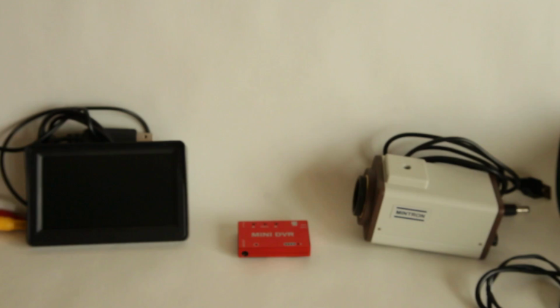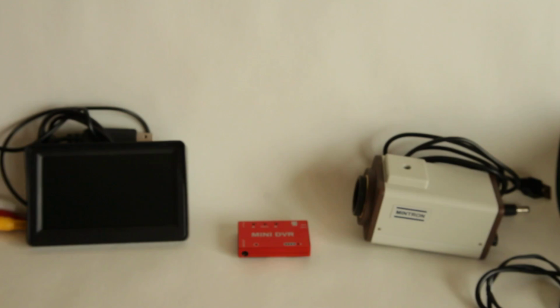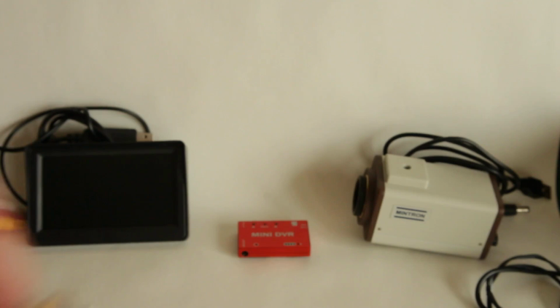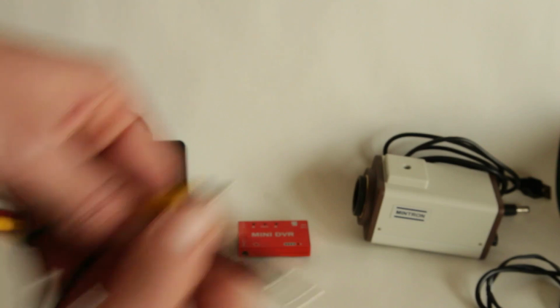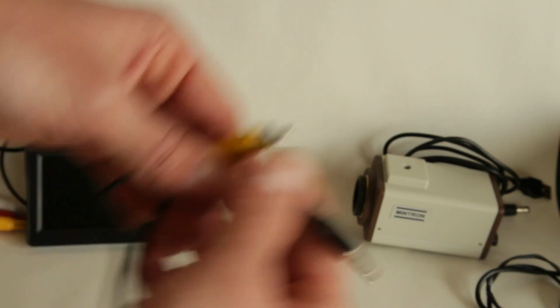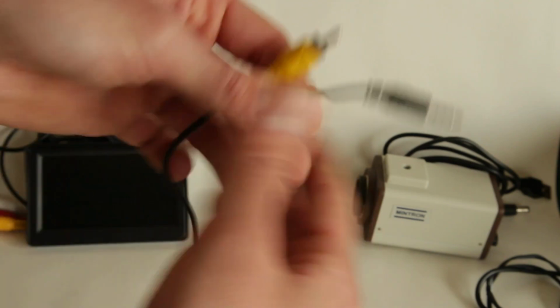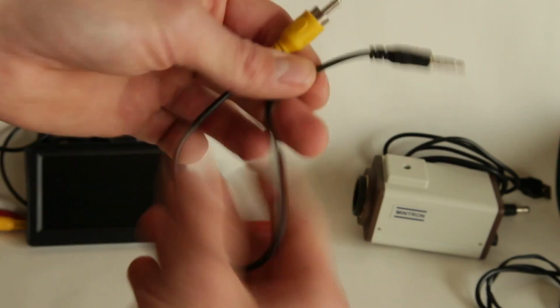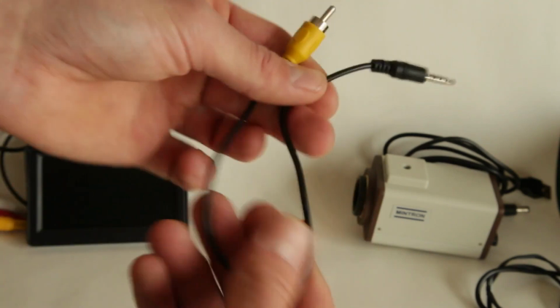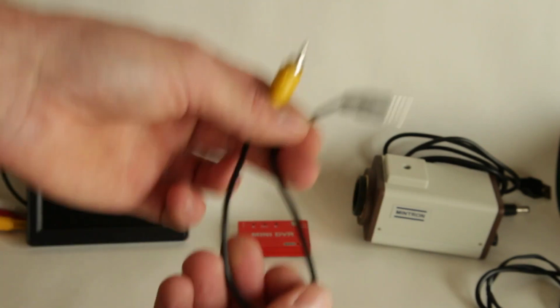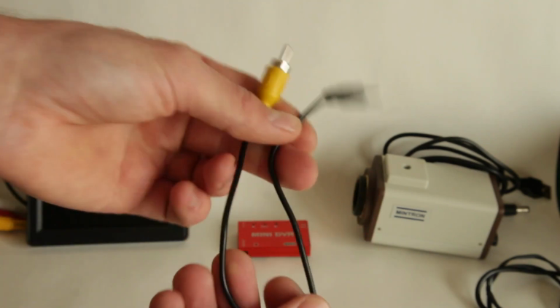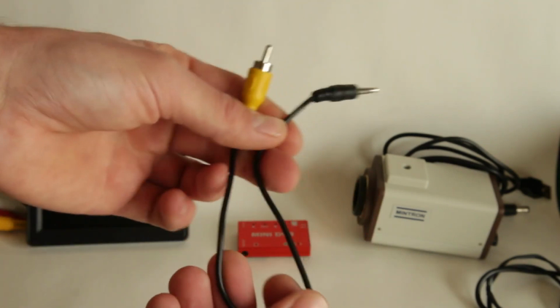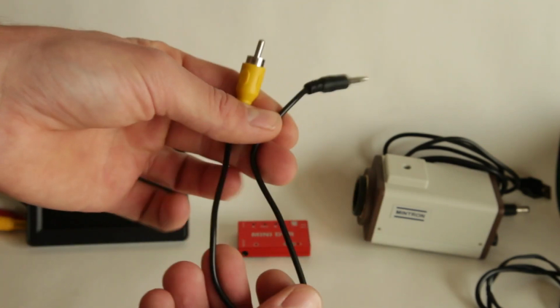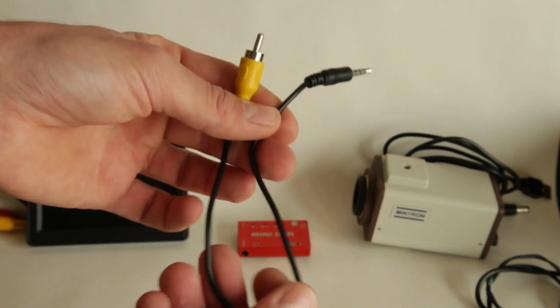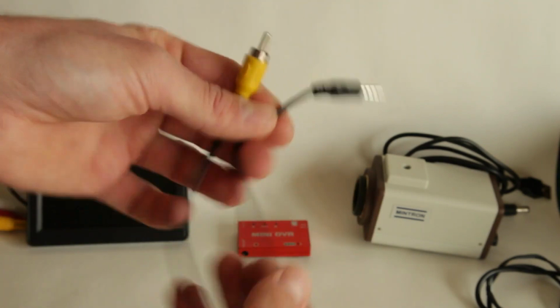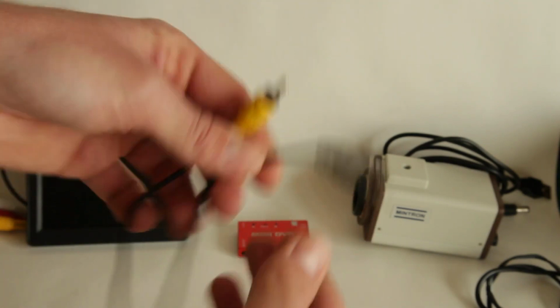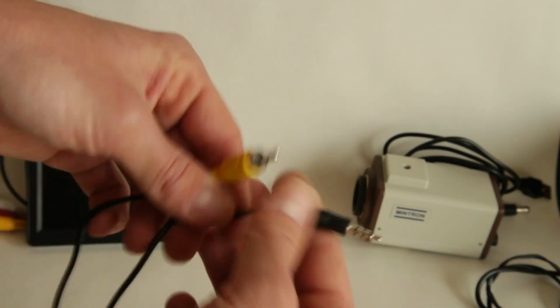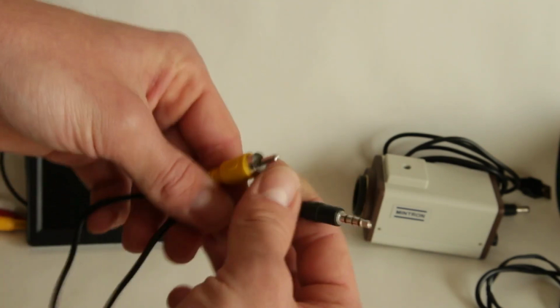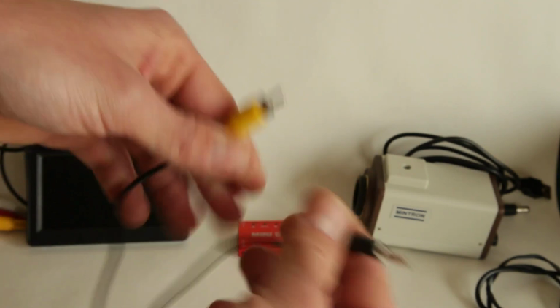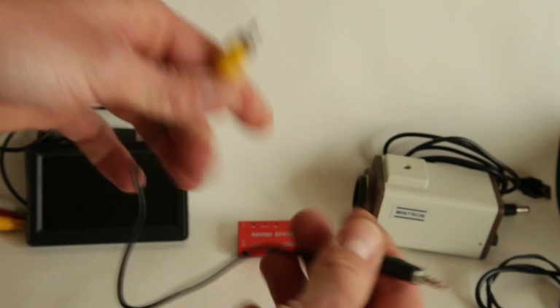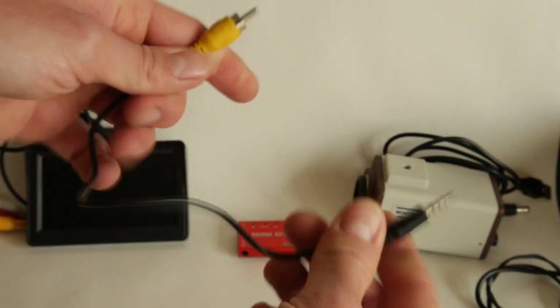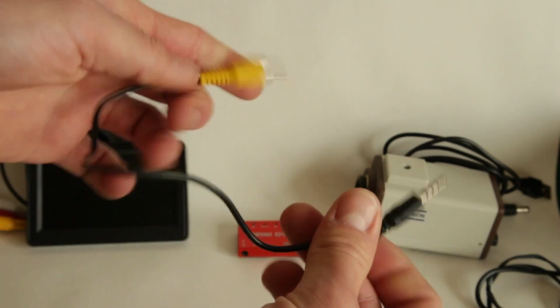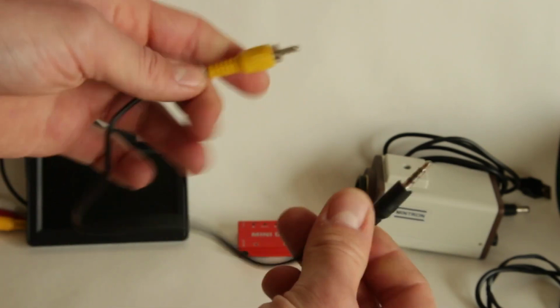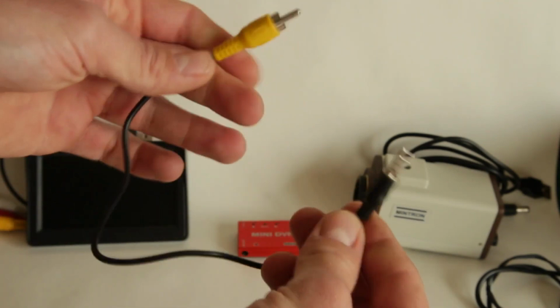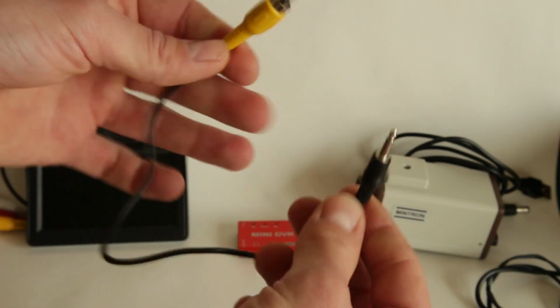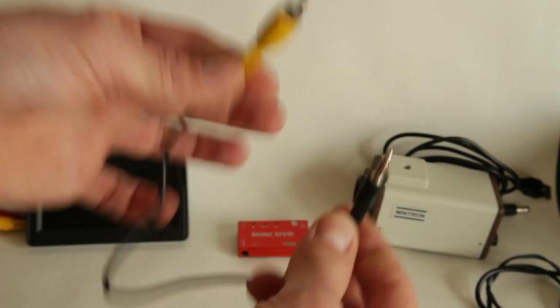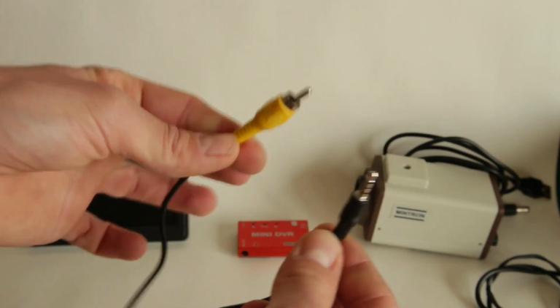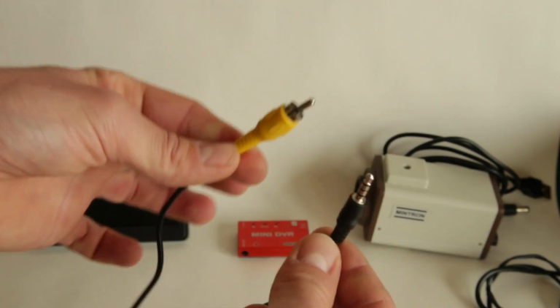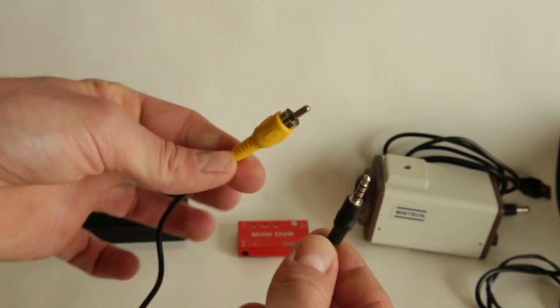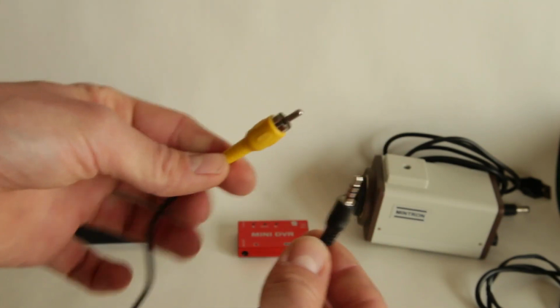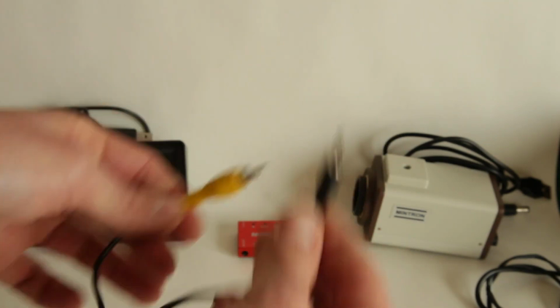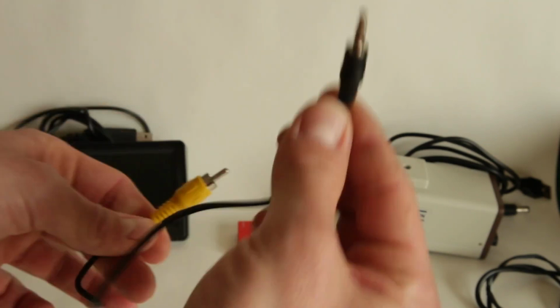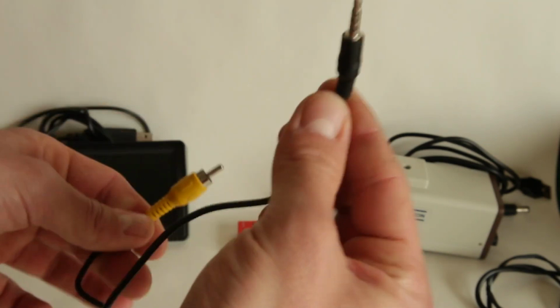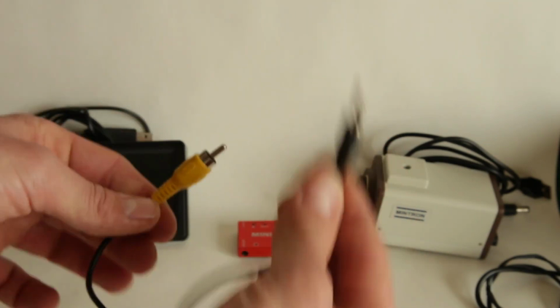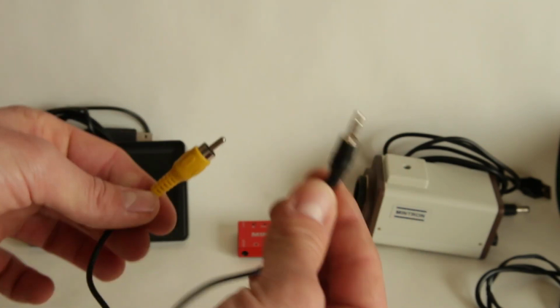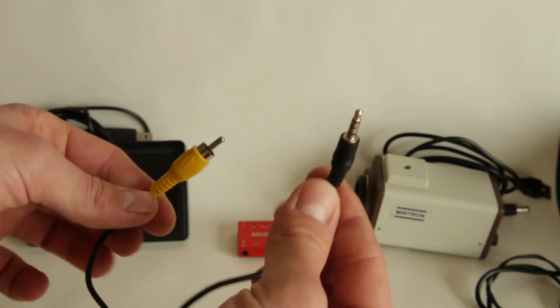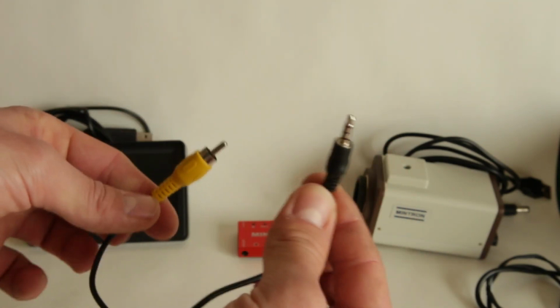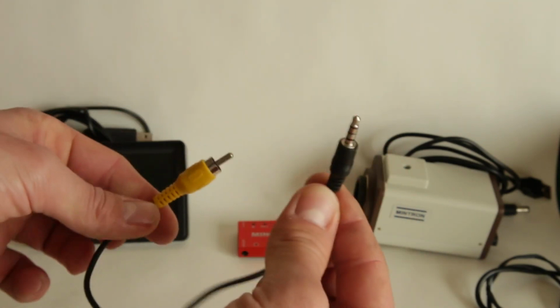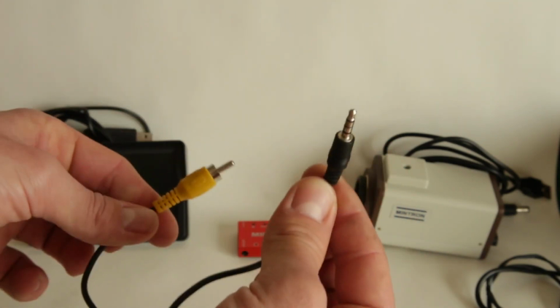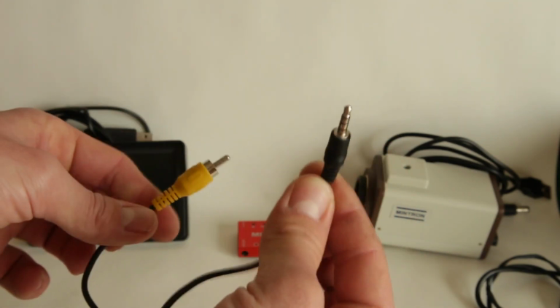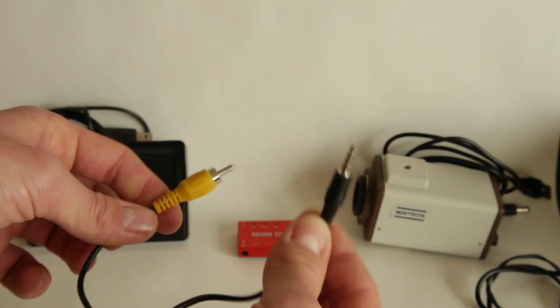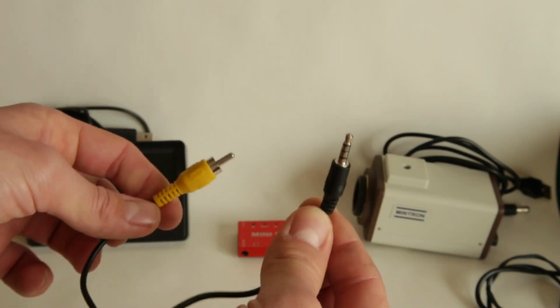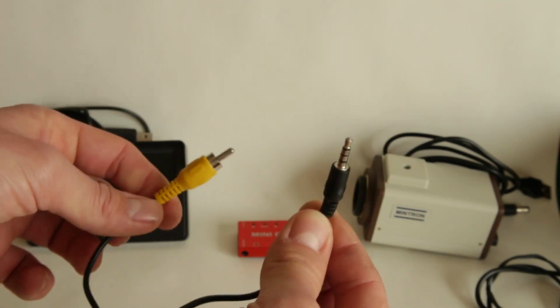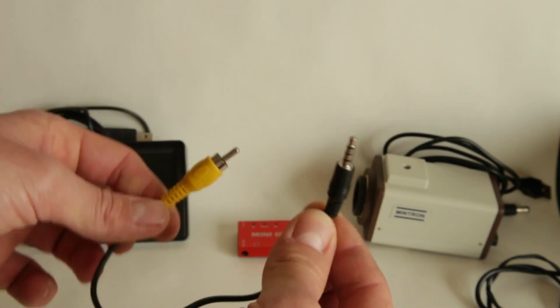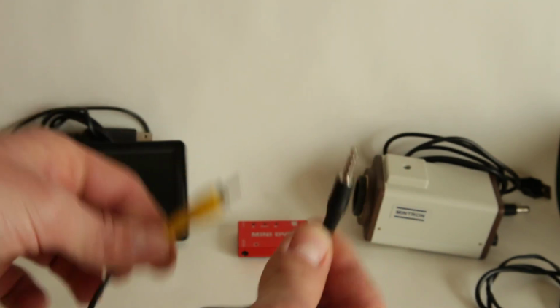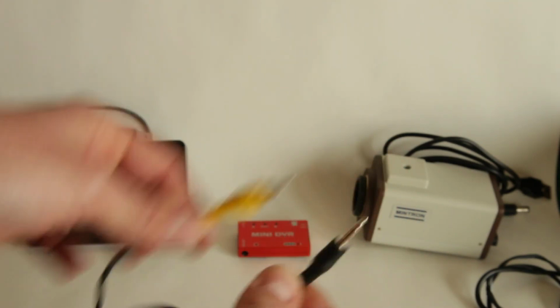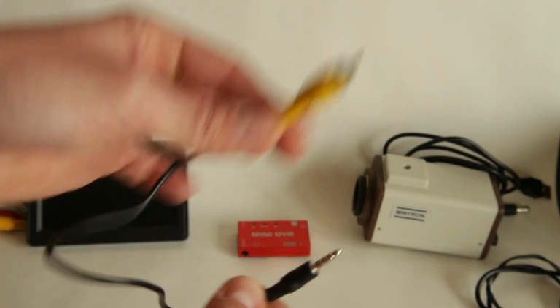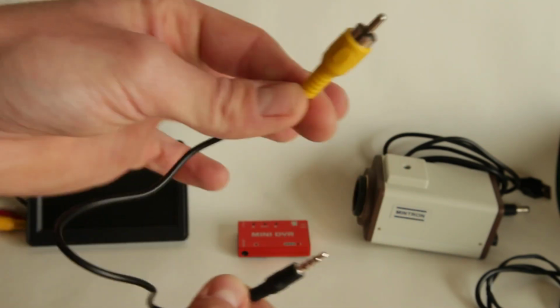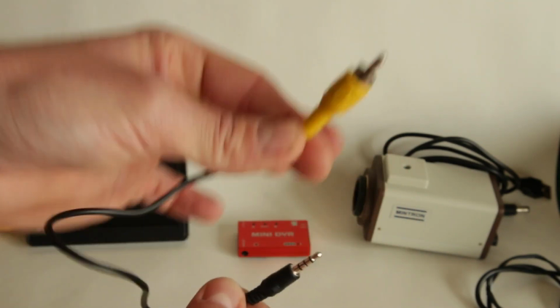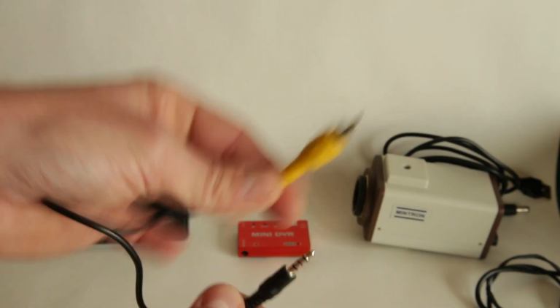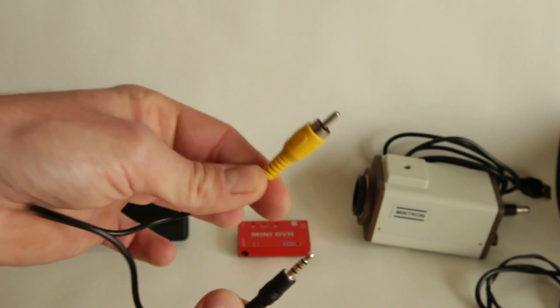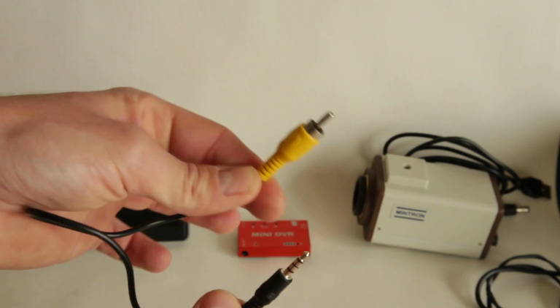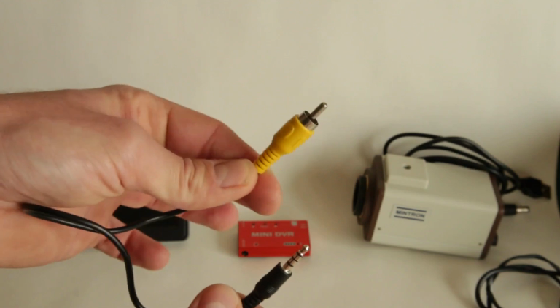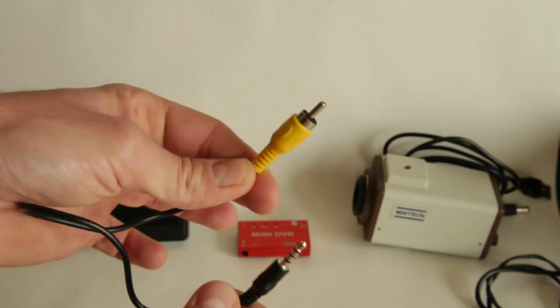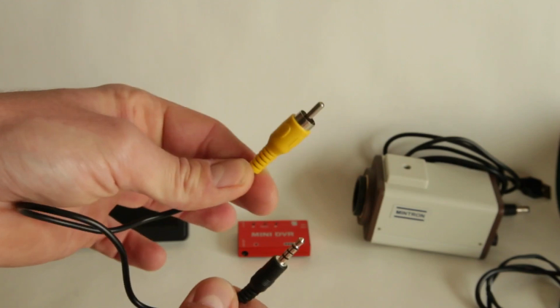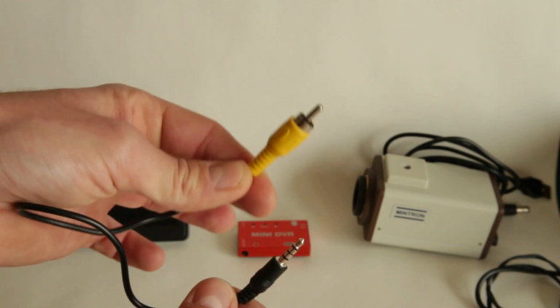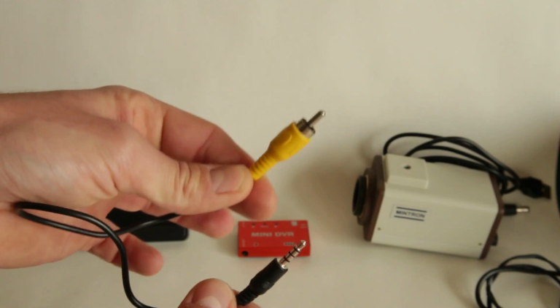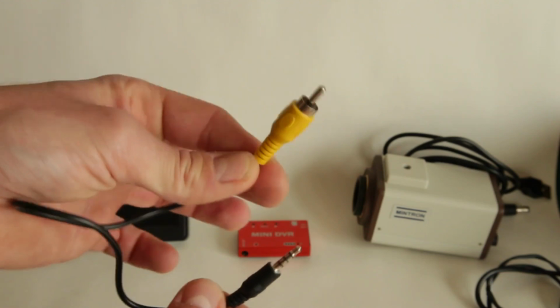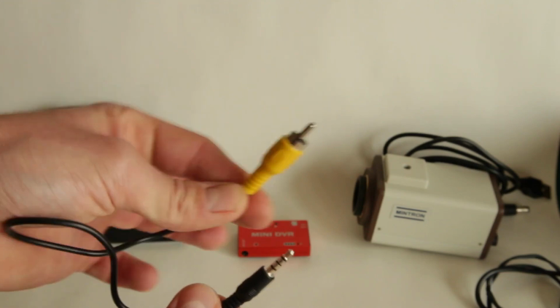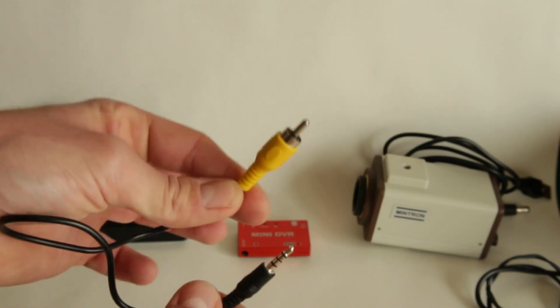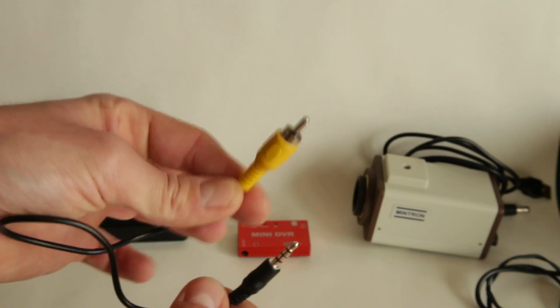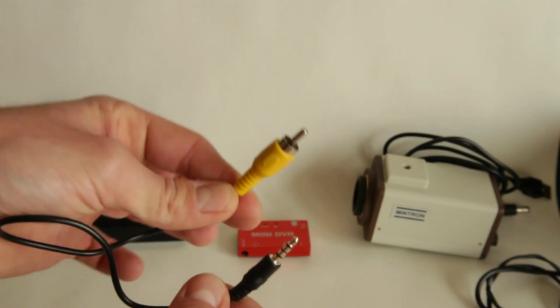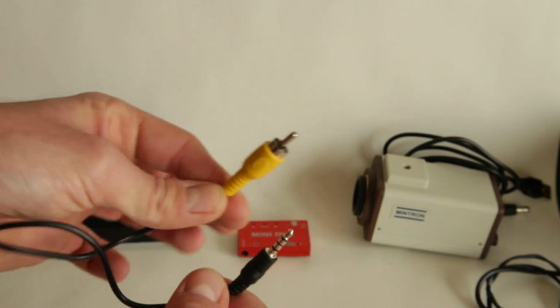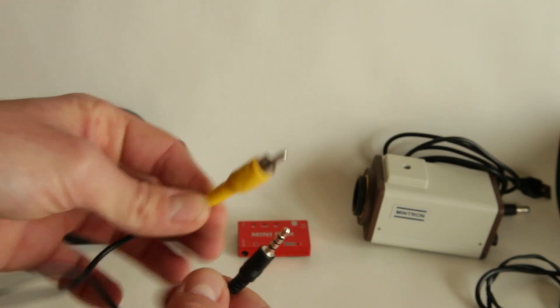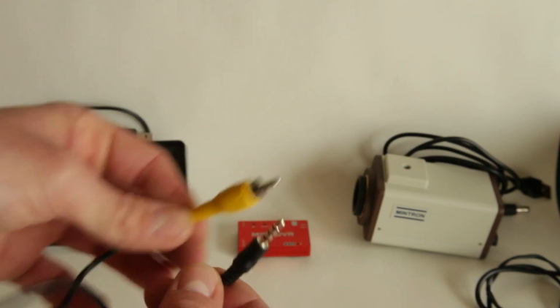This is pretty much the last piece — just the video signal output and the input for the display.